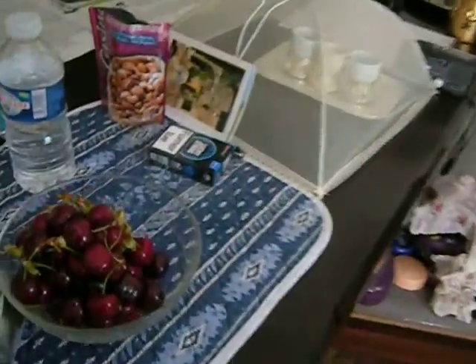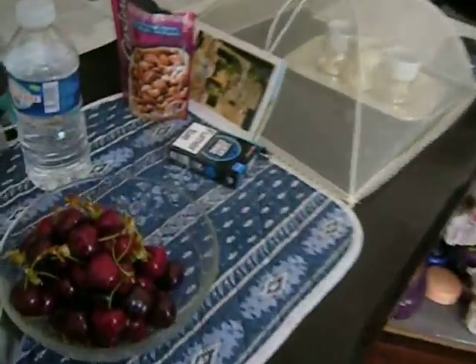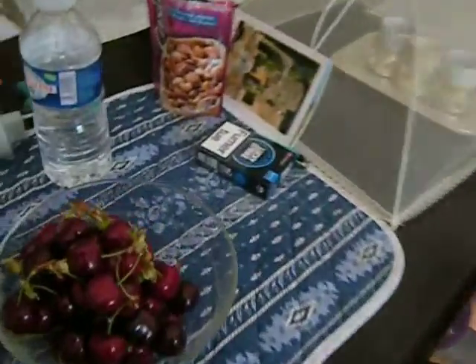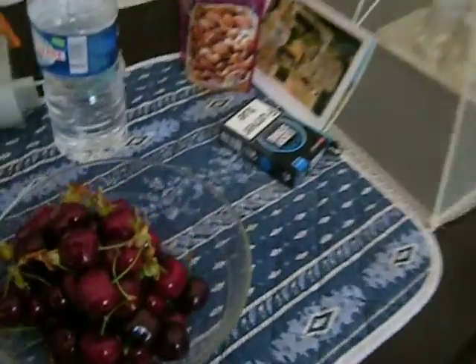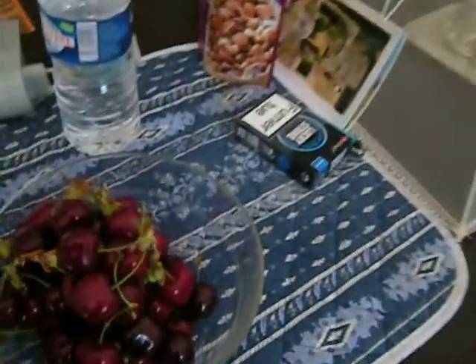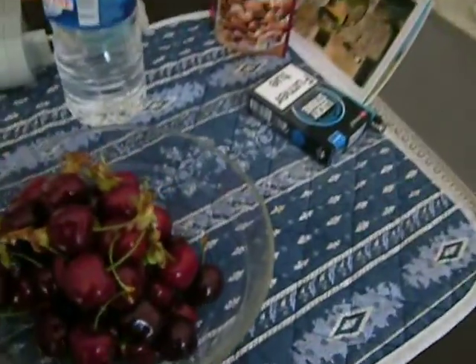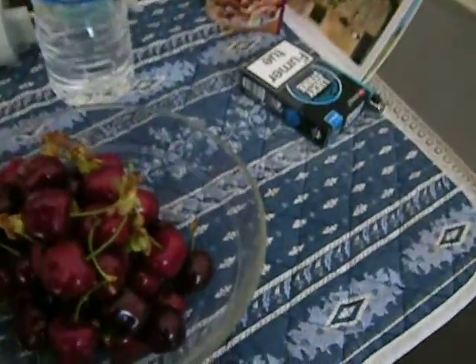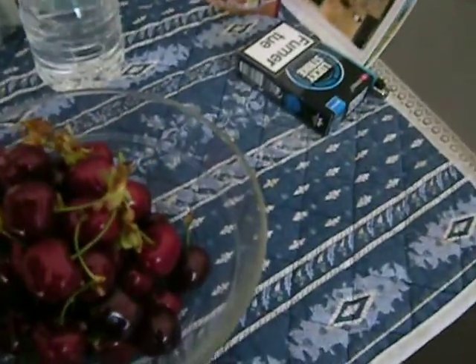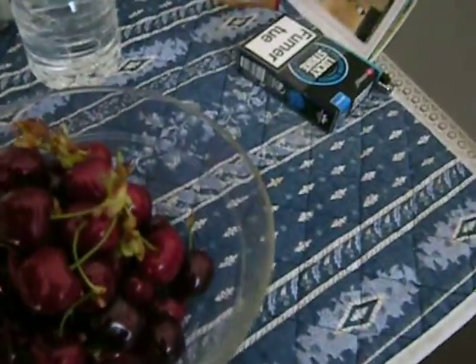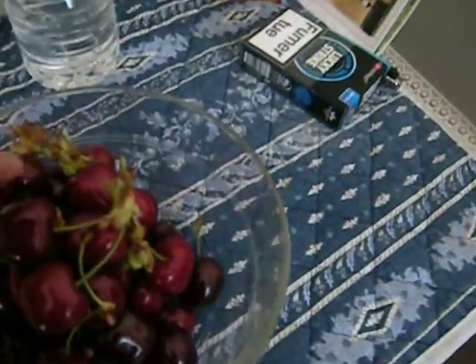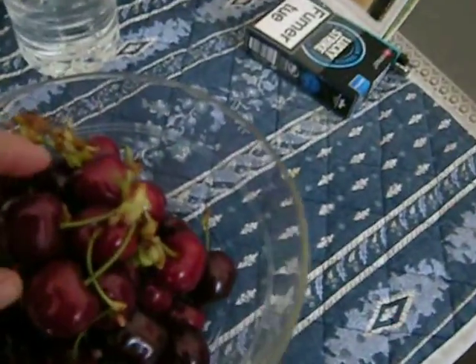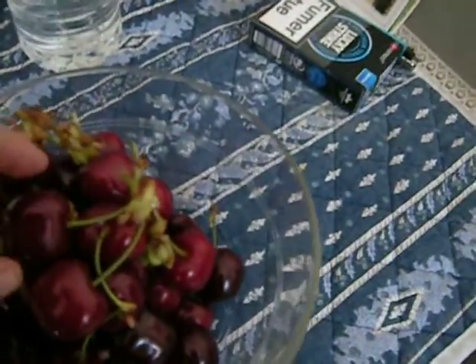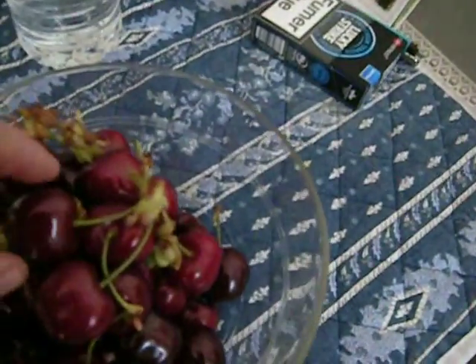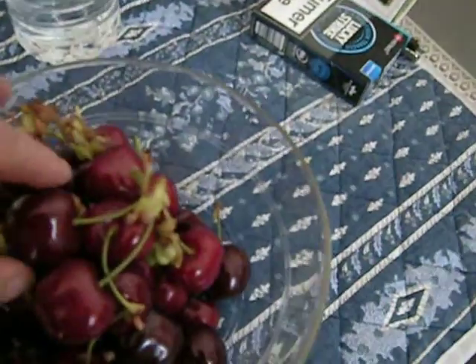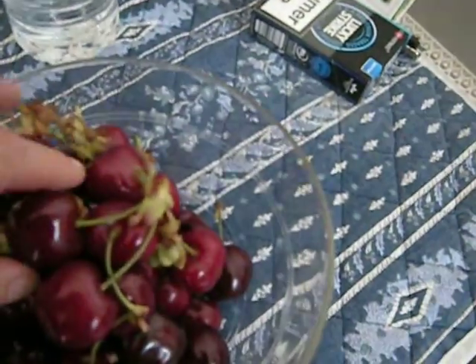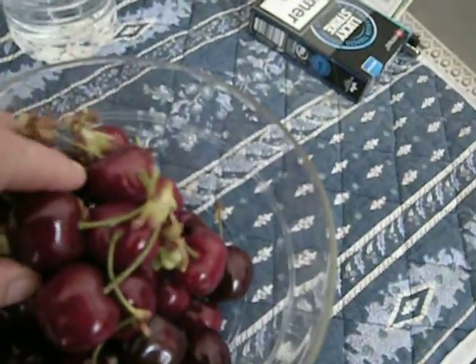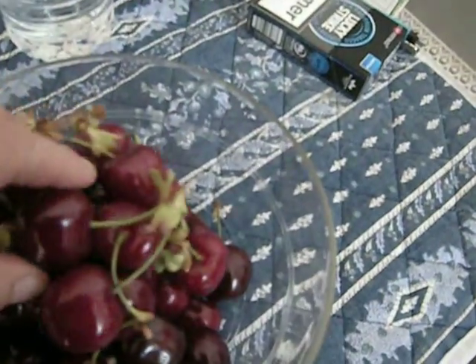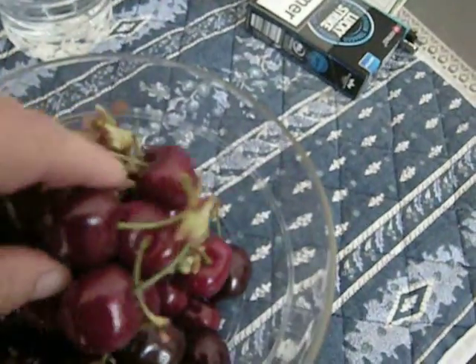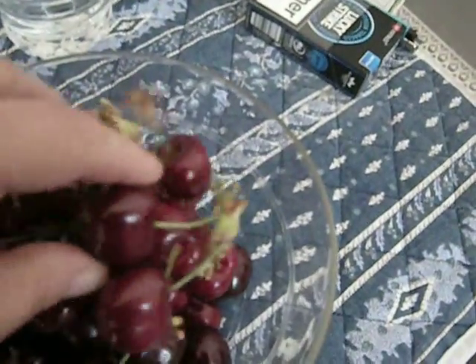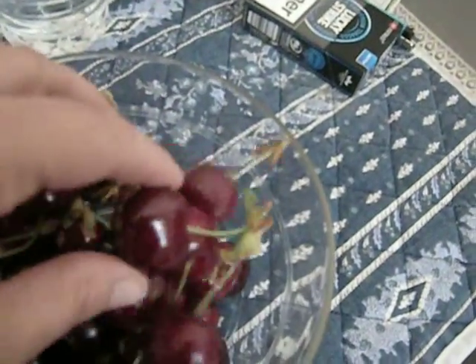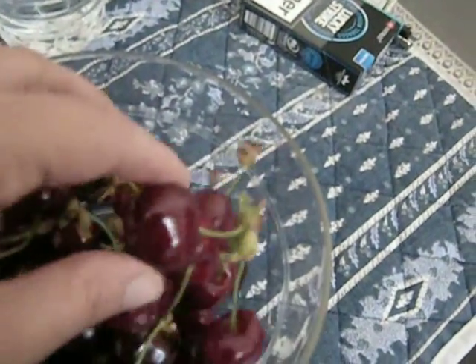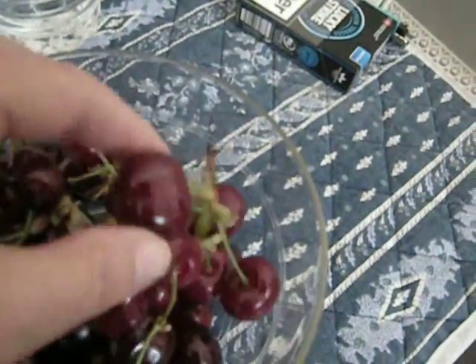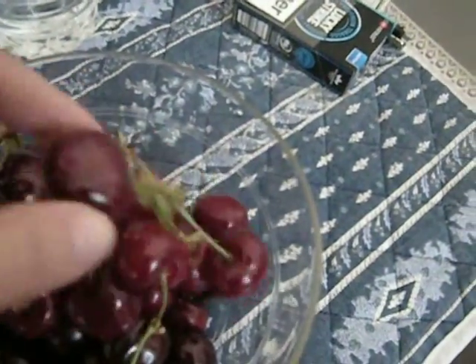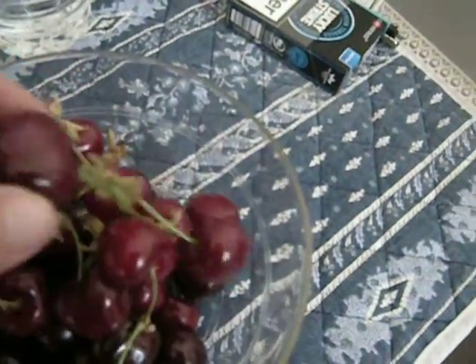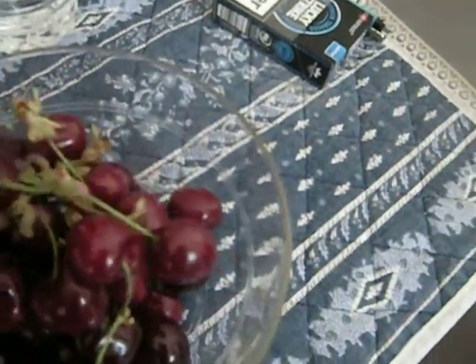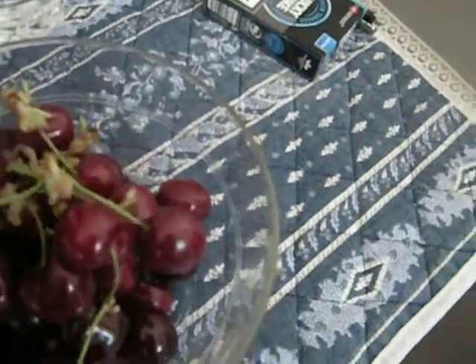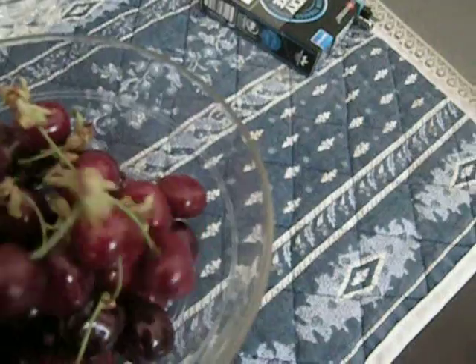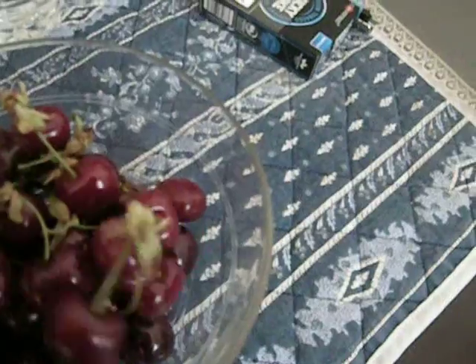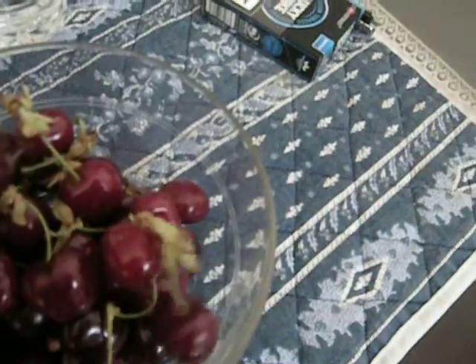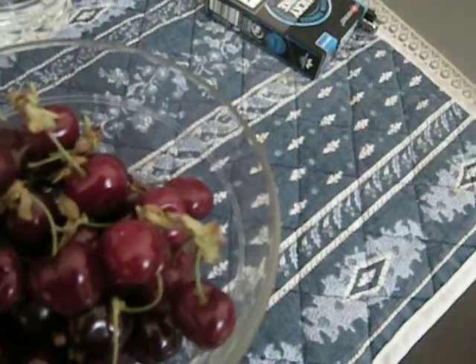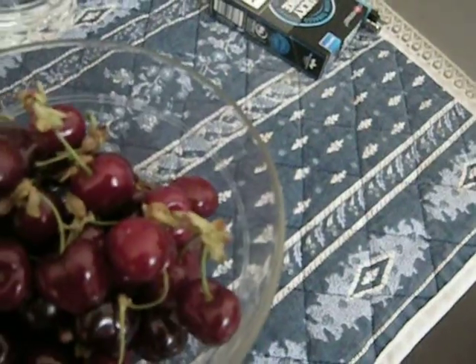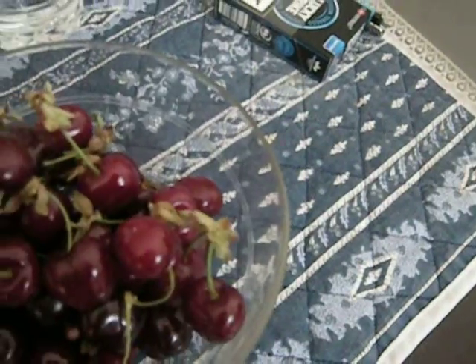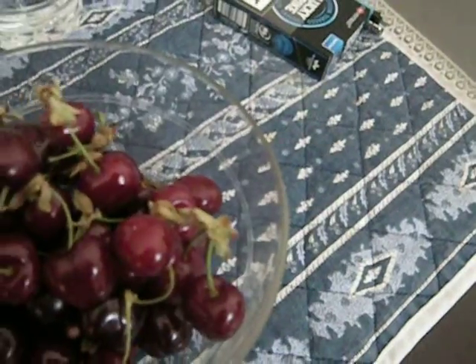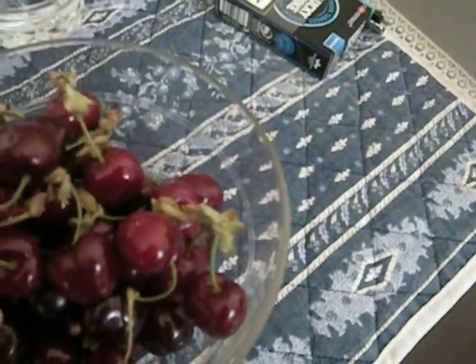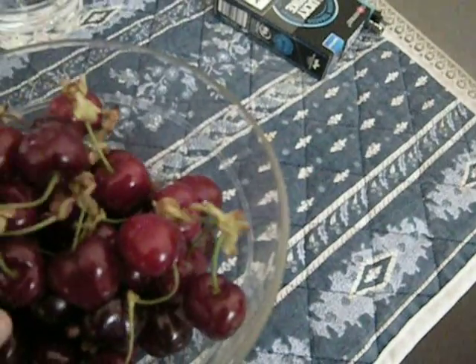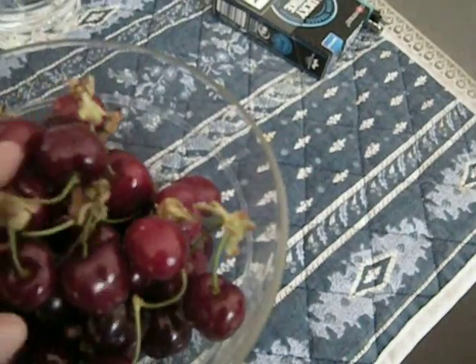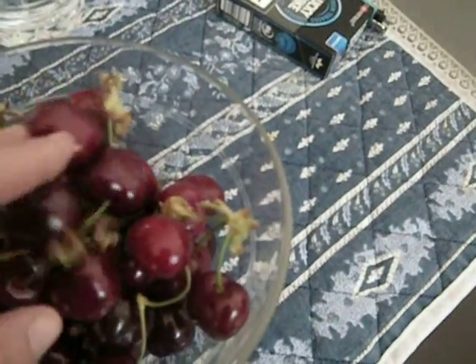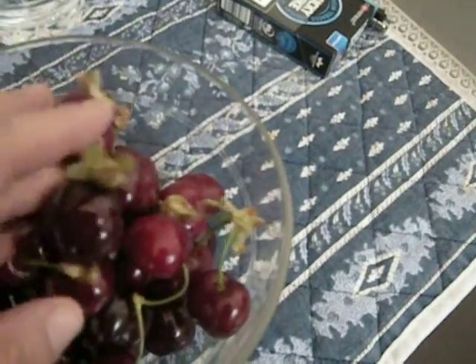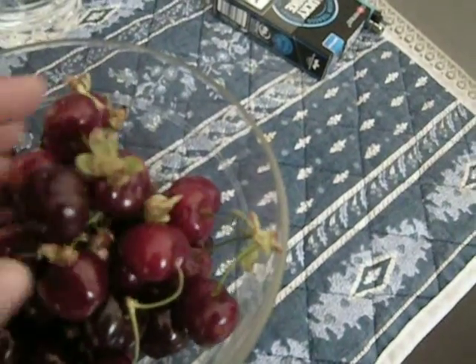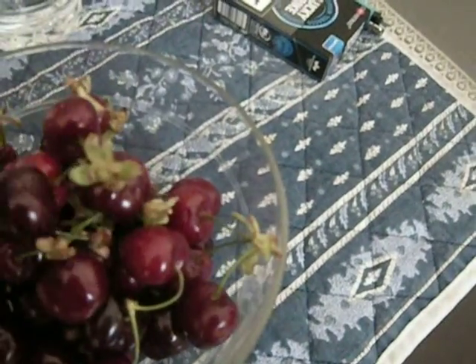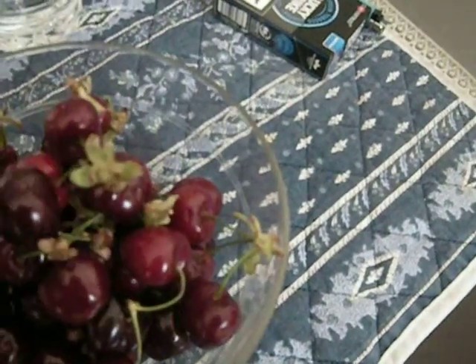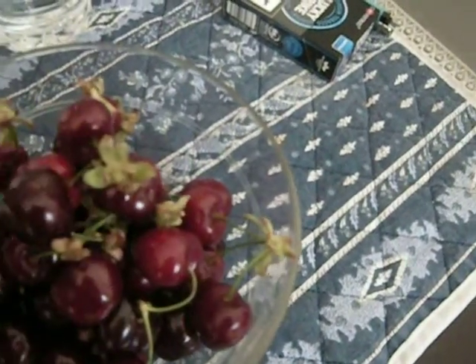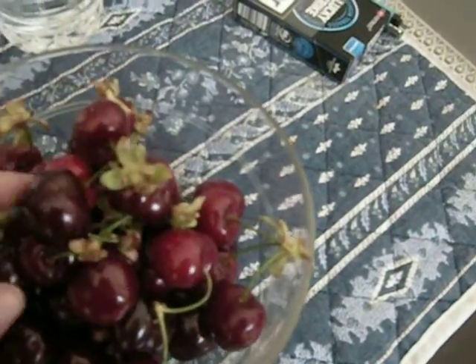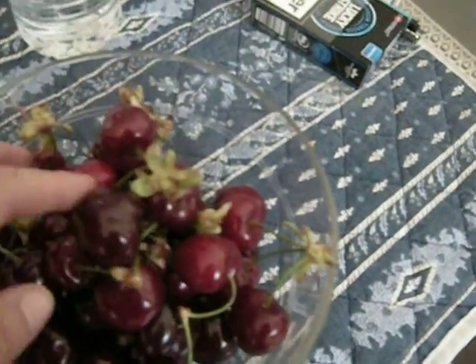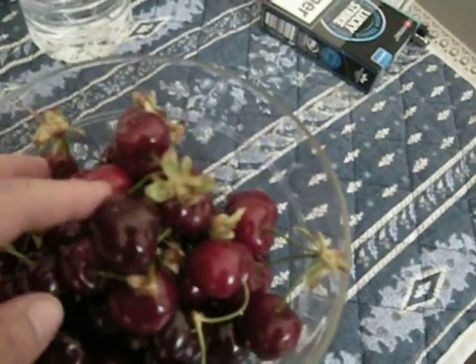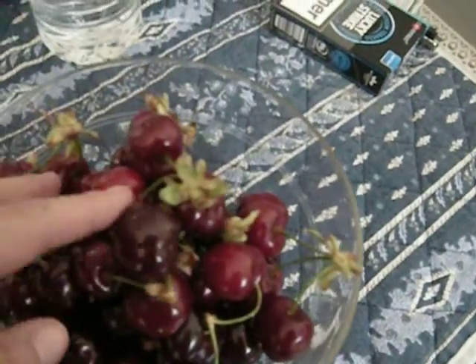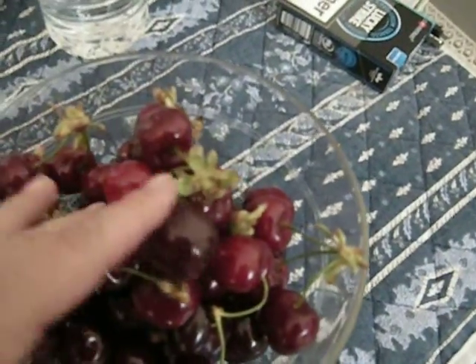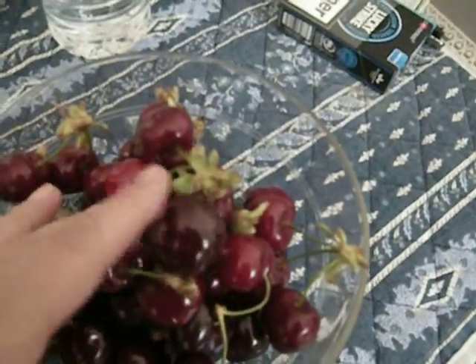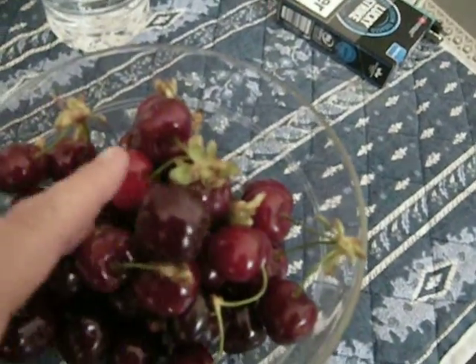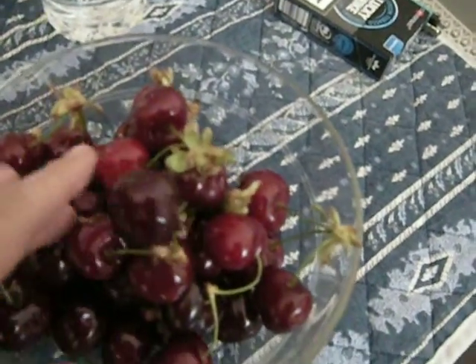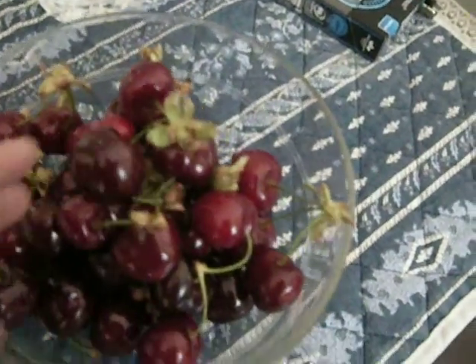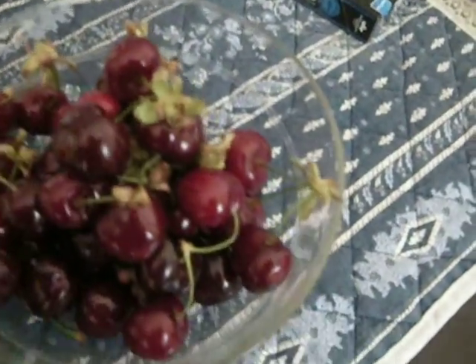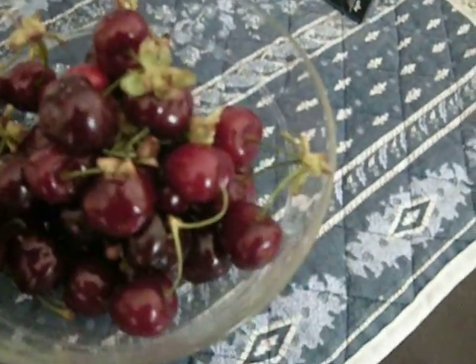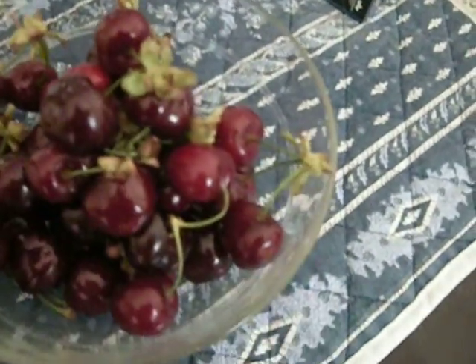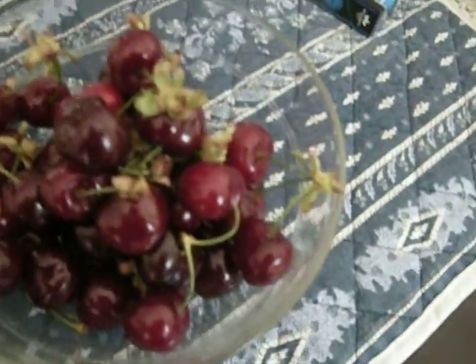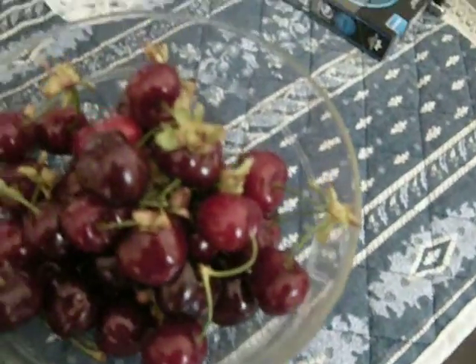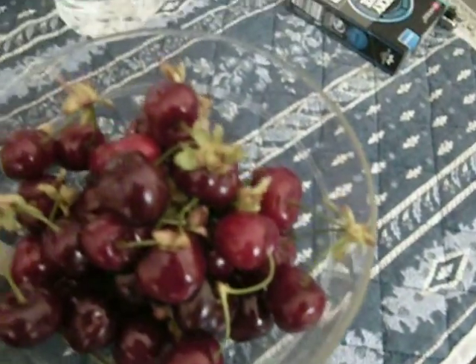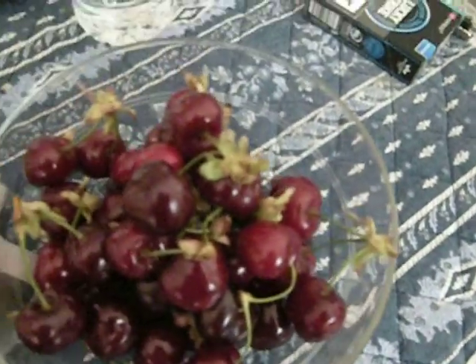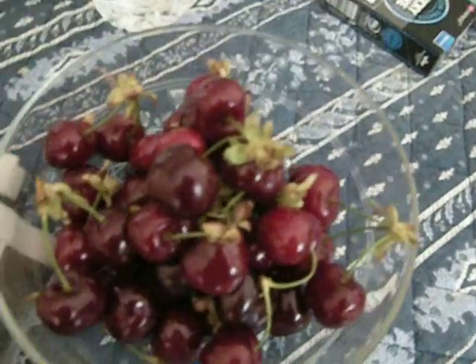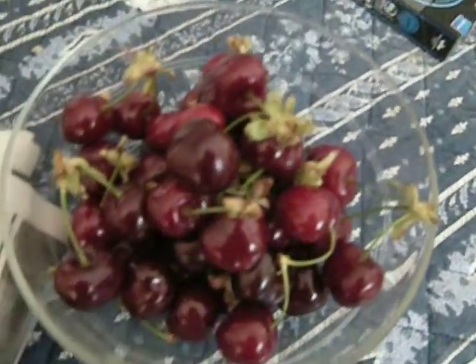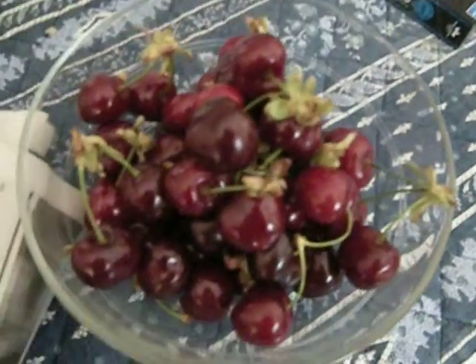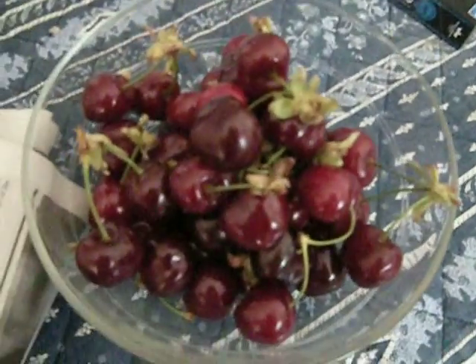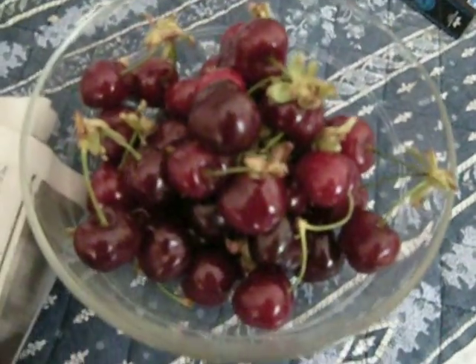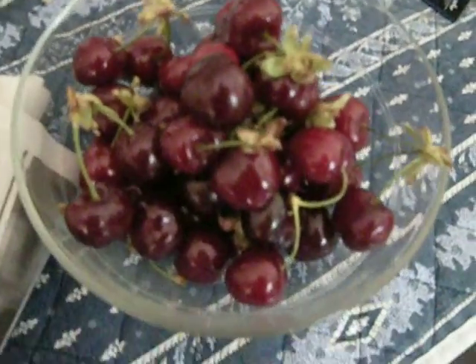This is a type of cherry that I — the guy, of course, got me hooked by giving me one to try.